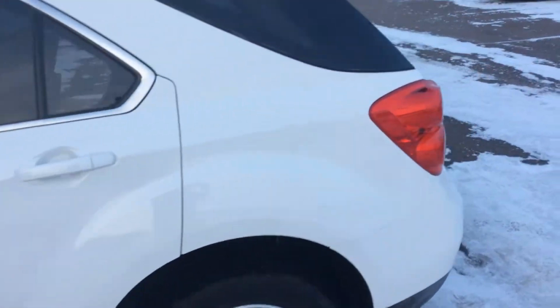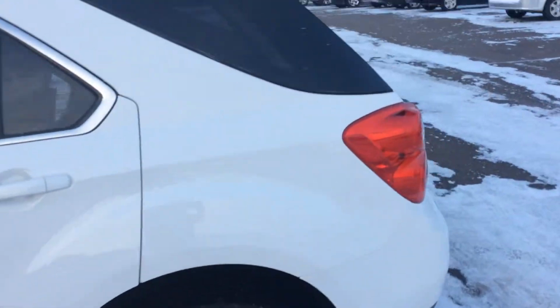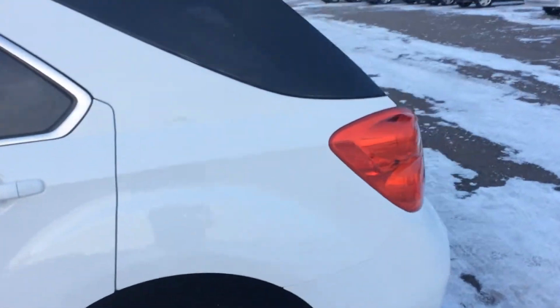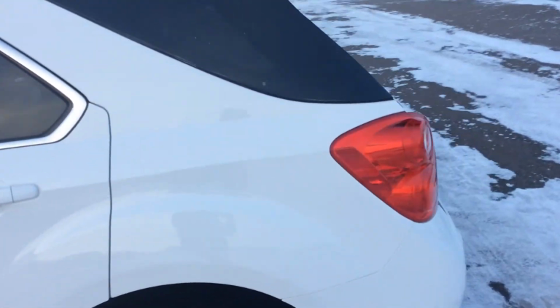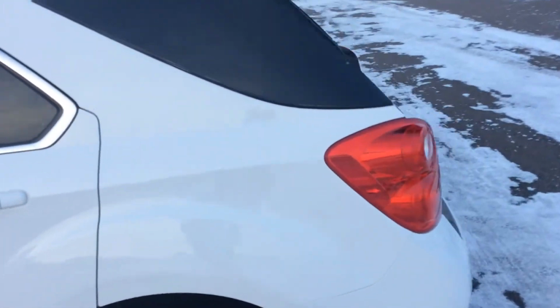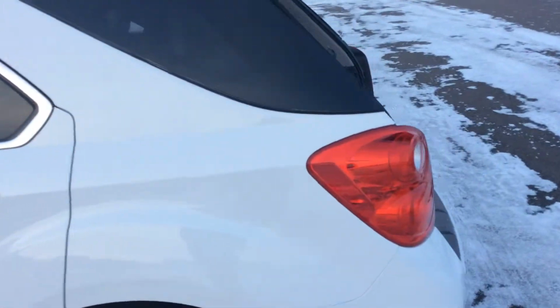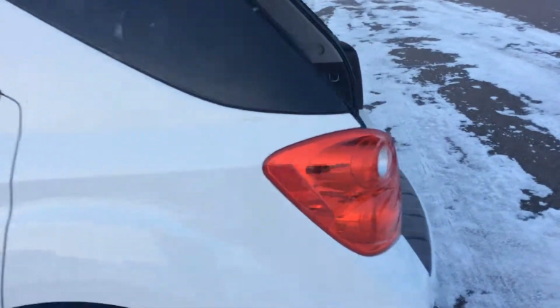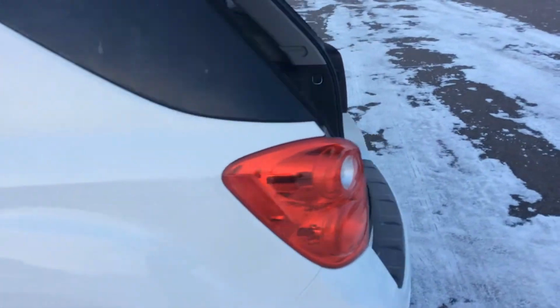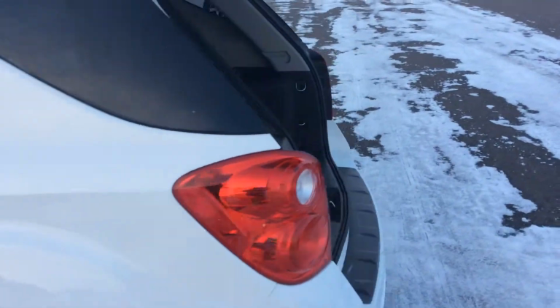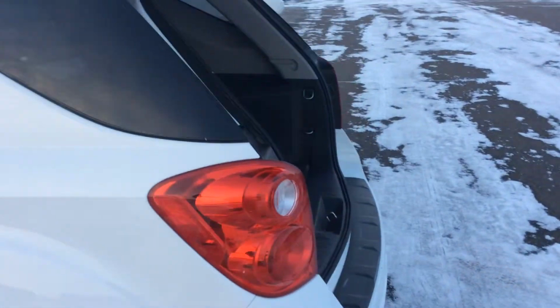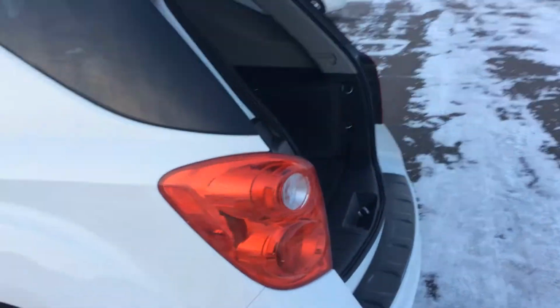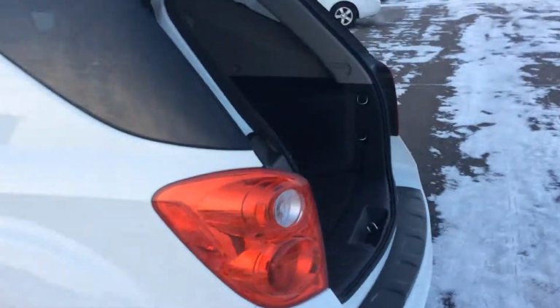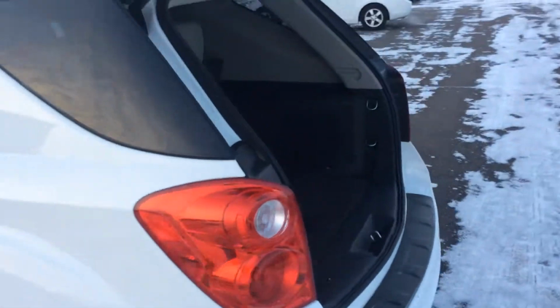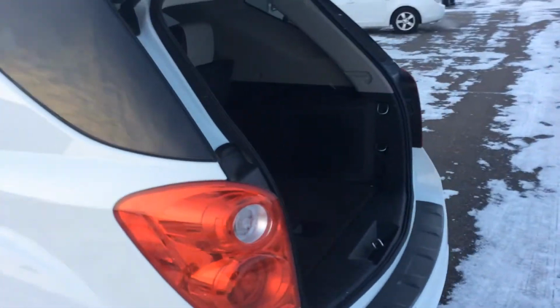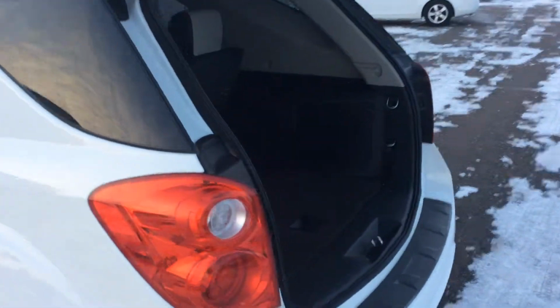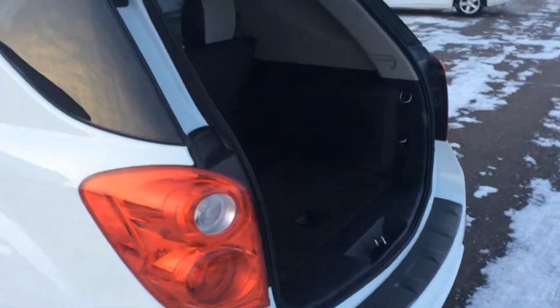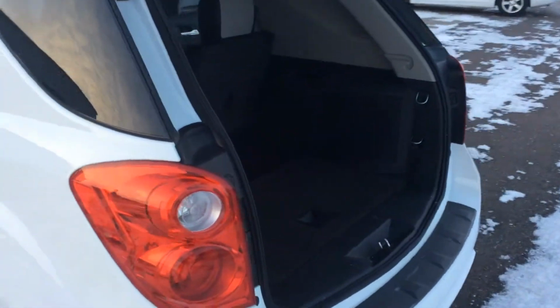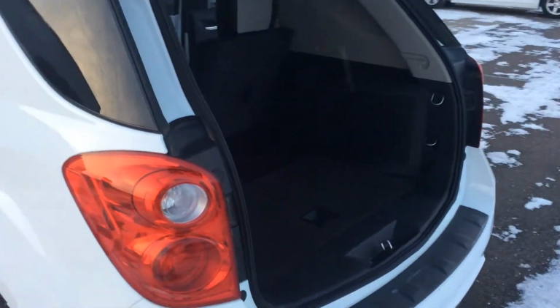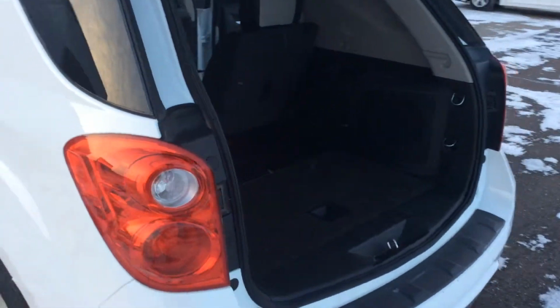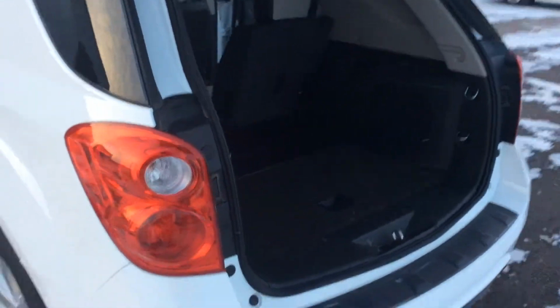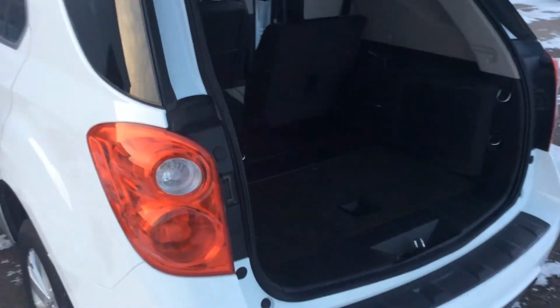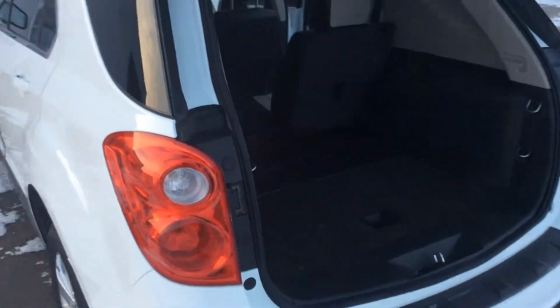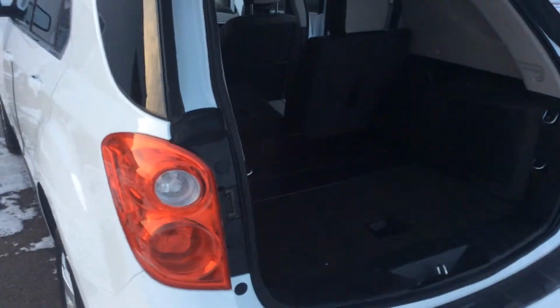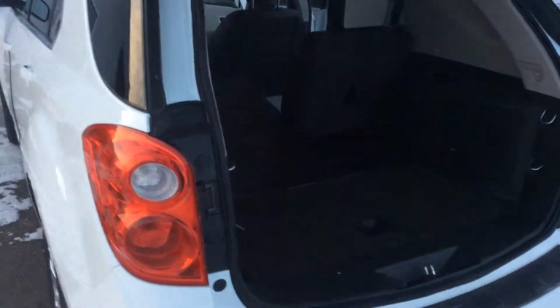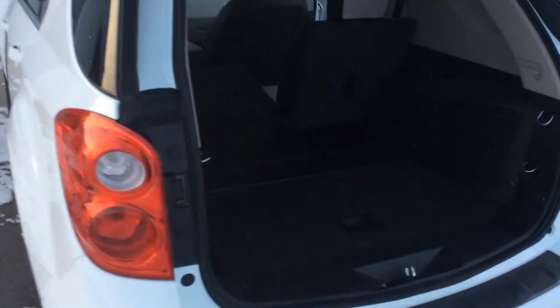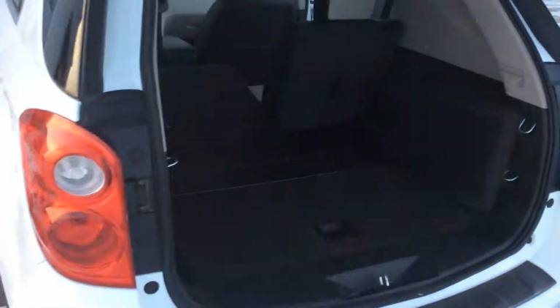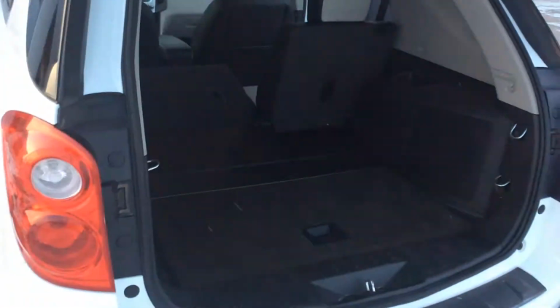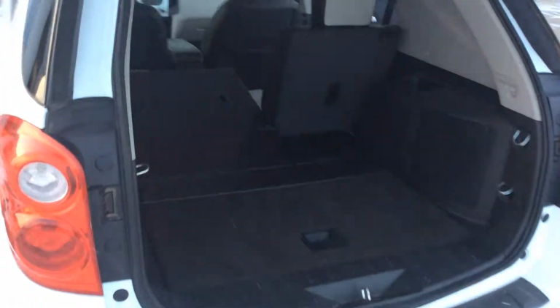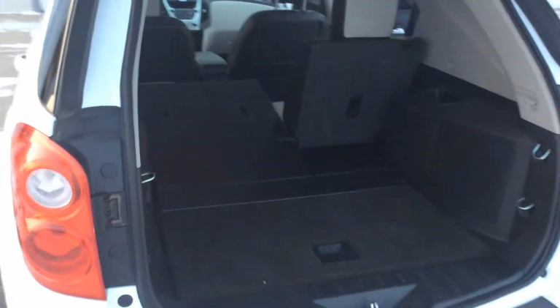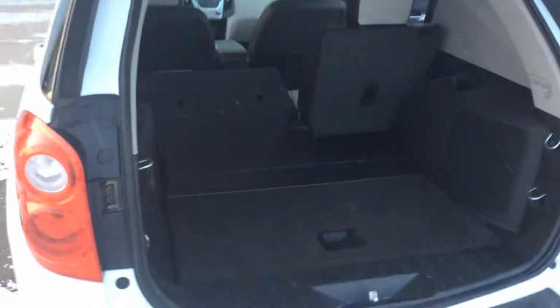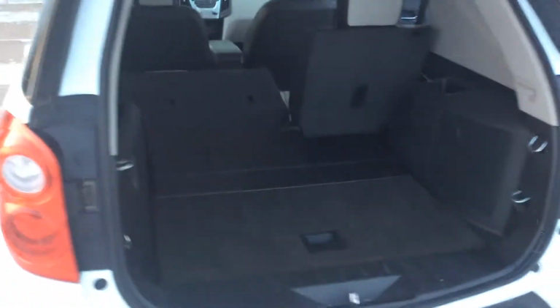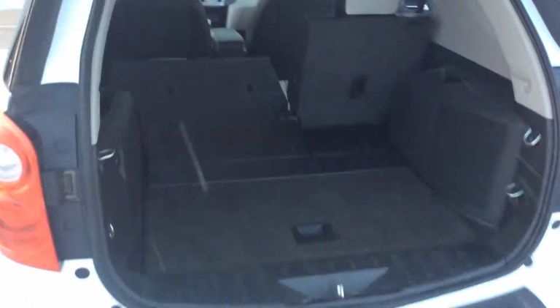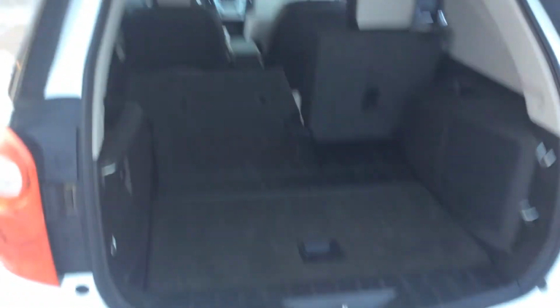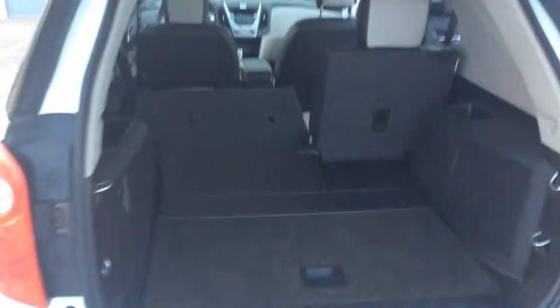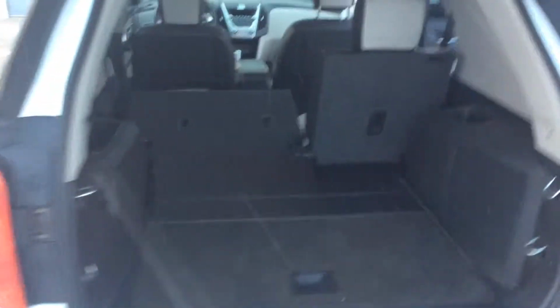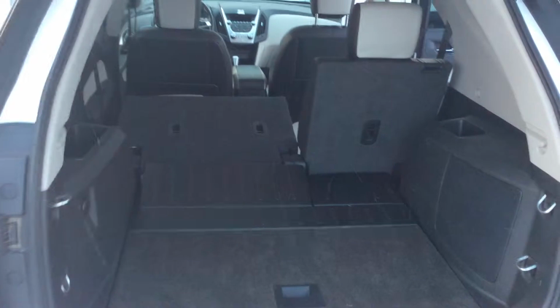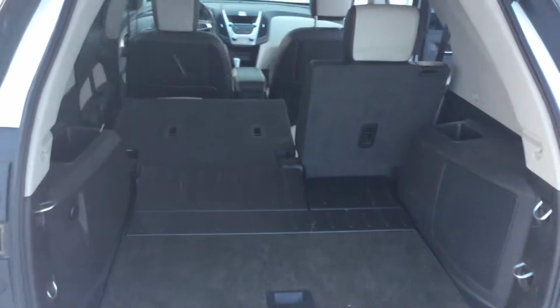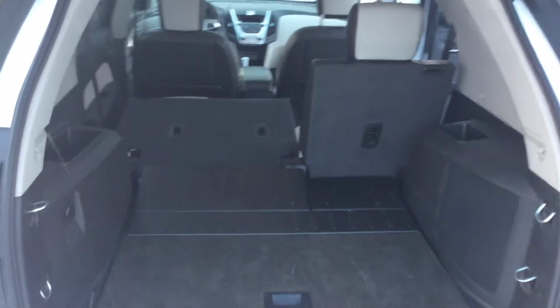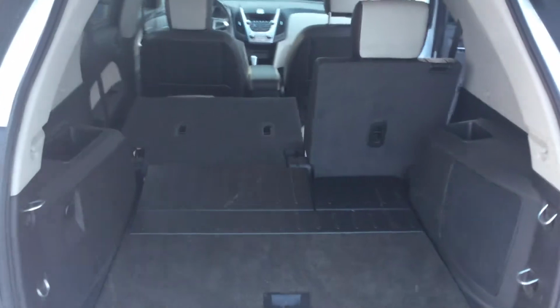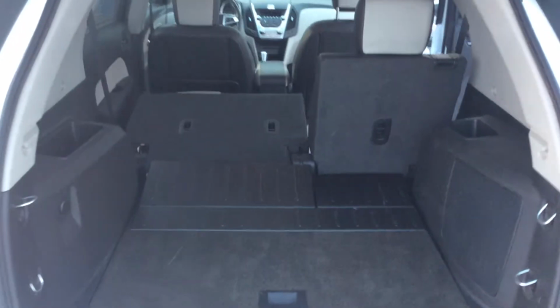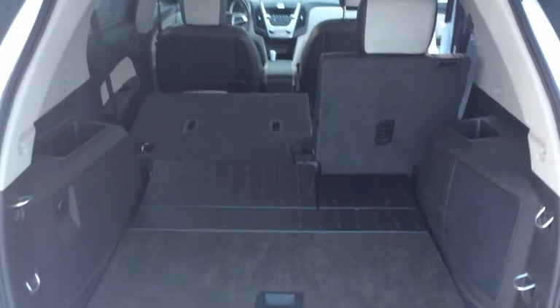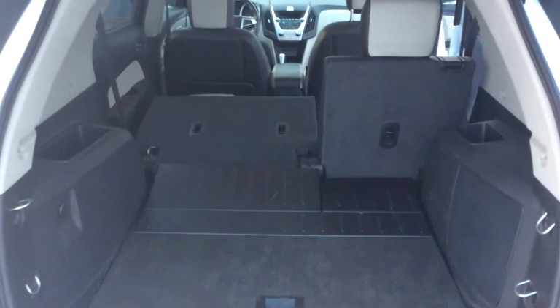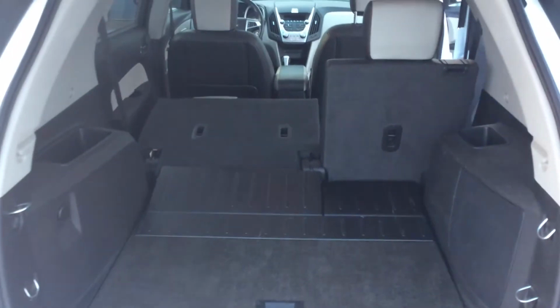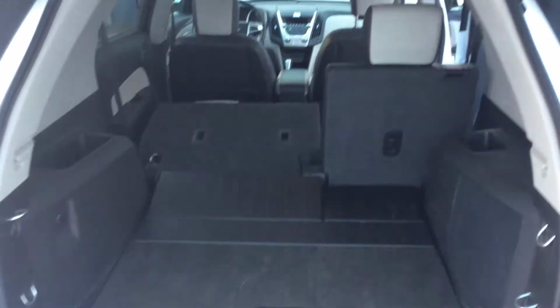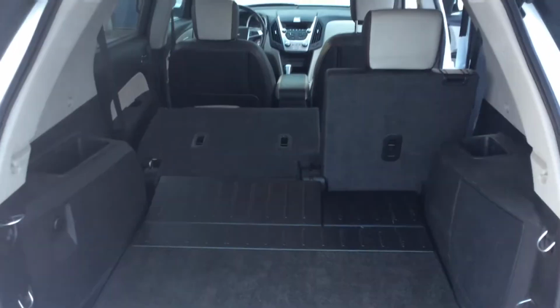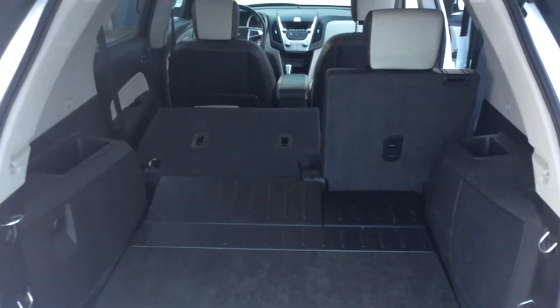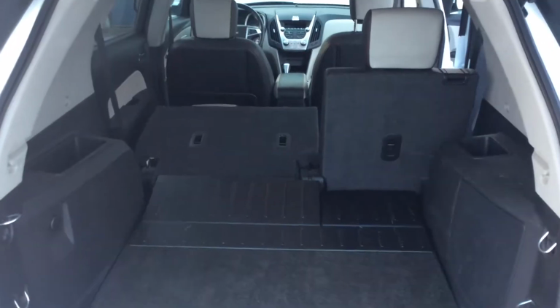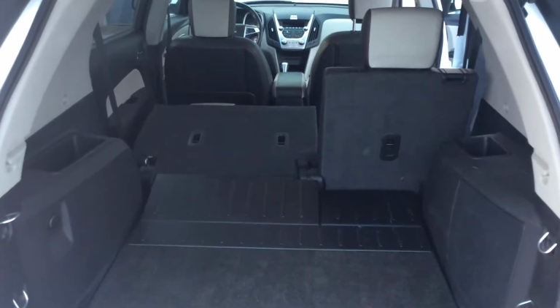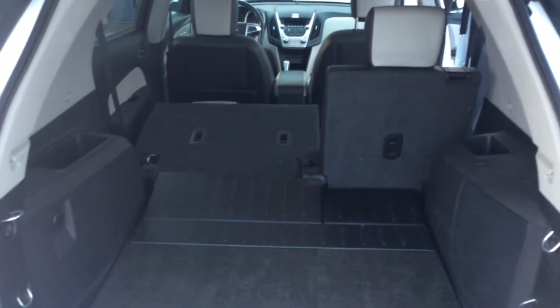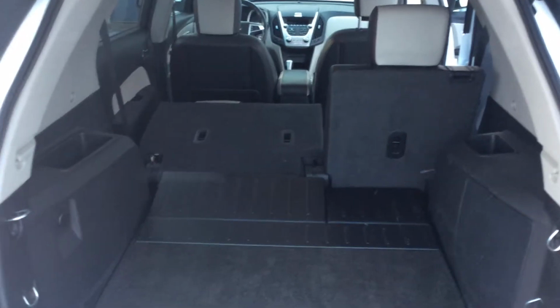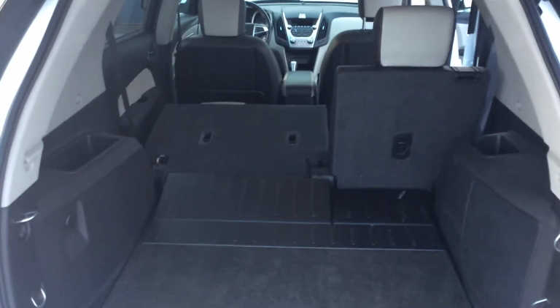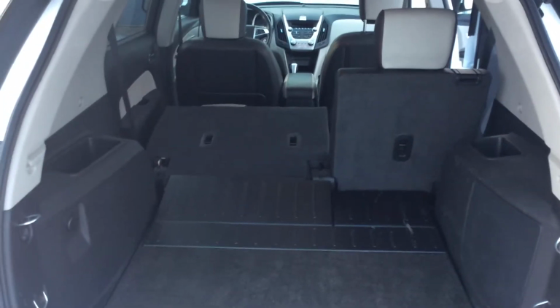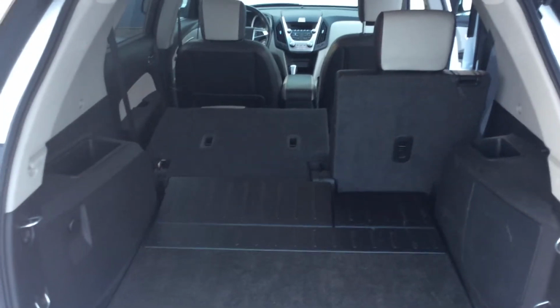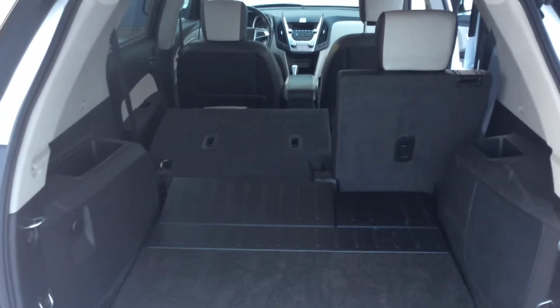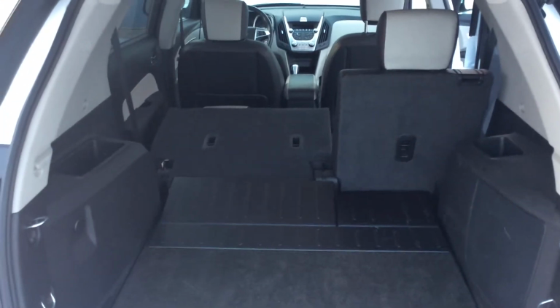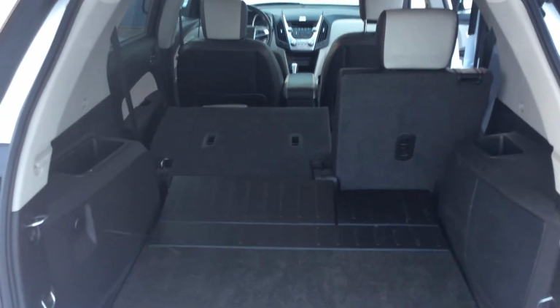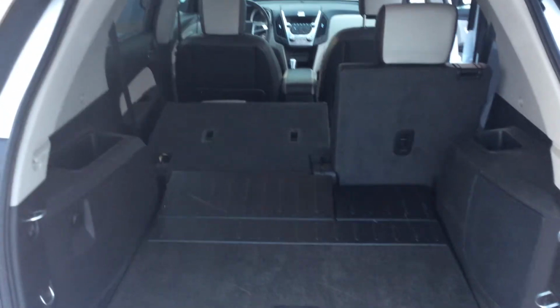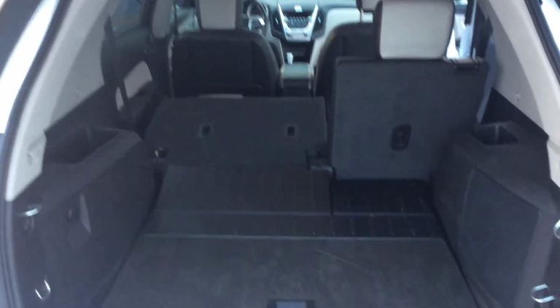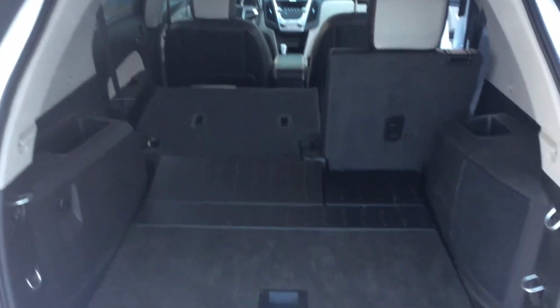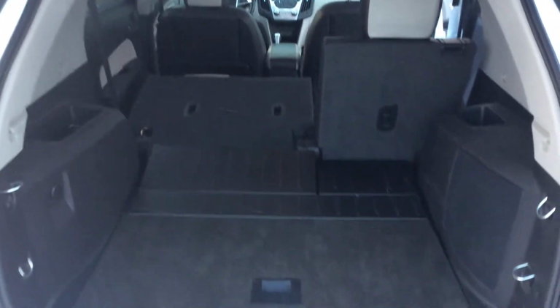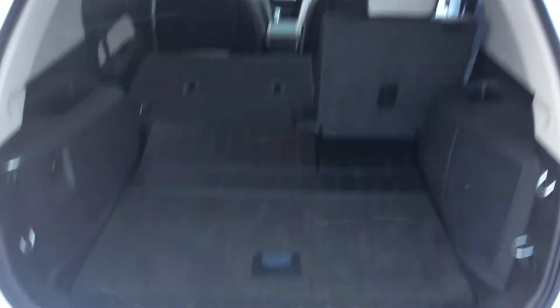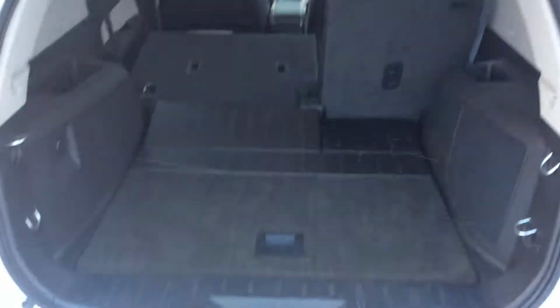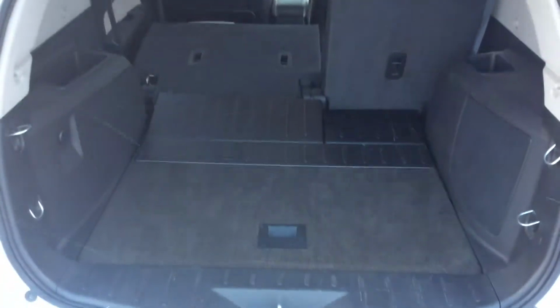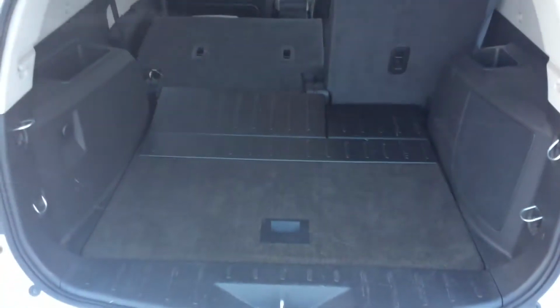As we come around to the rear, you can see it's very open and wide. The seats do fold down in a 60/40 split for some extra storage room.